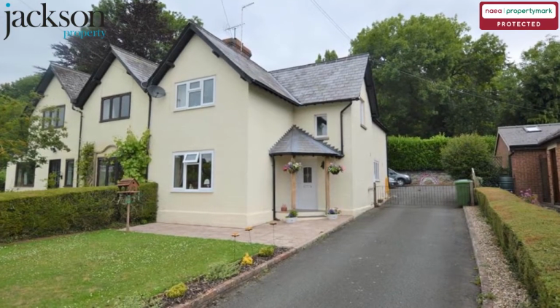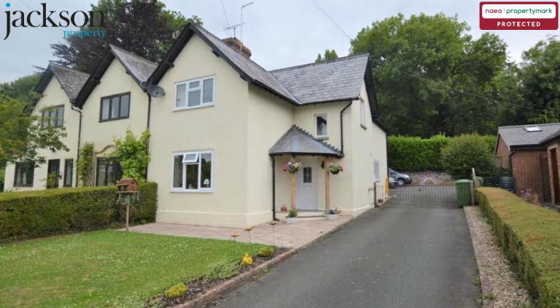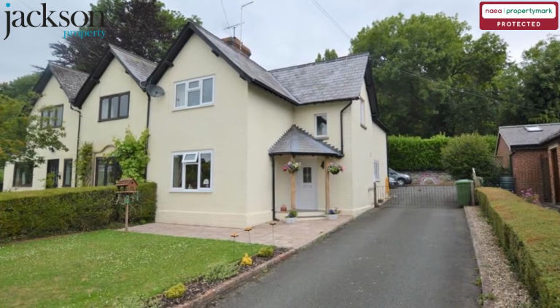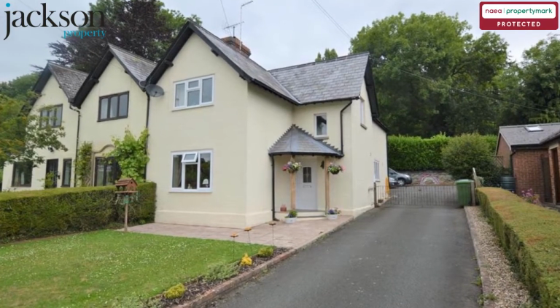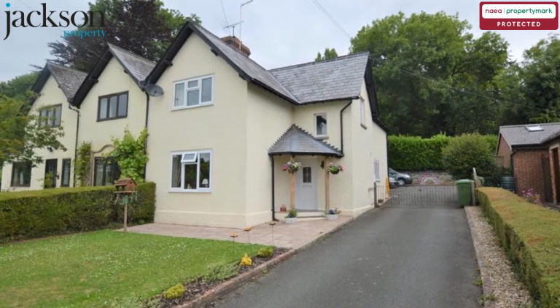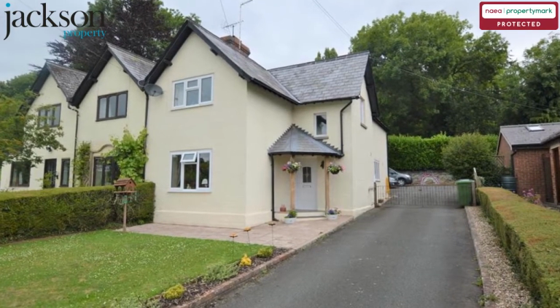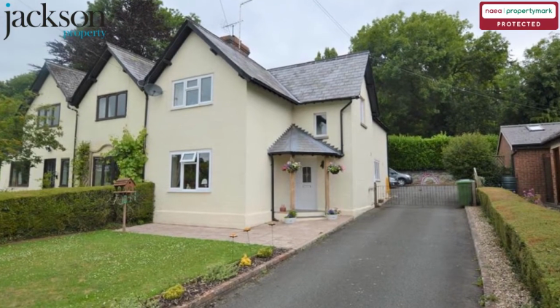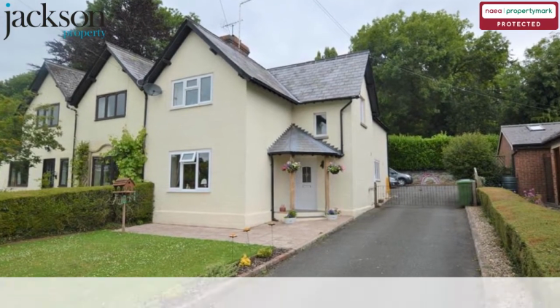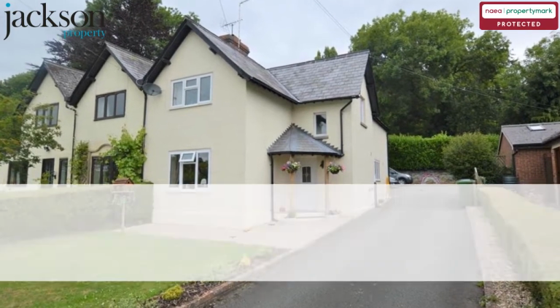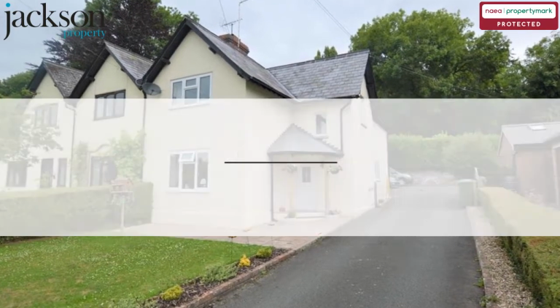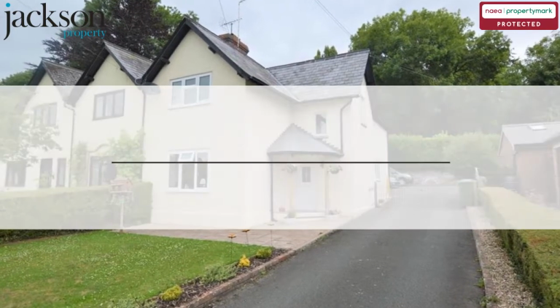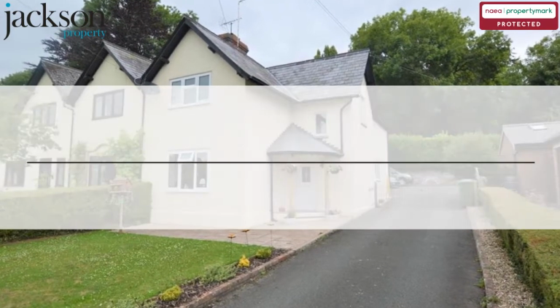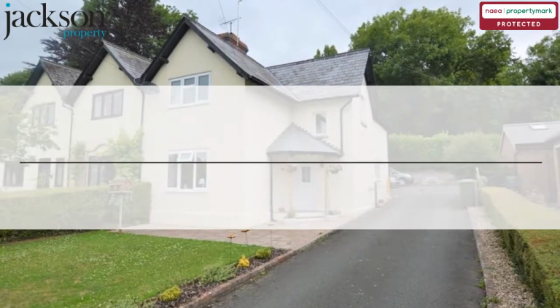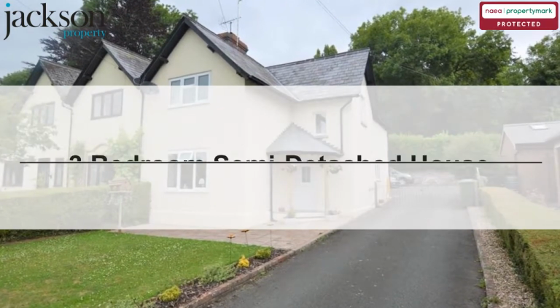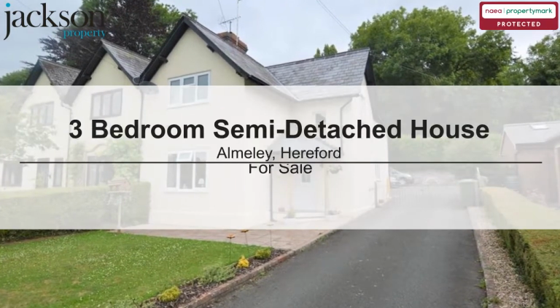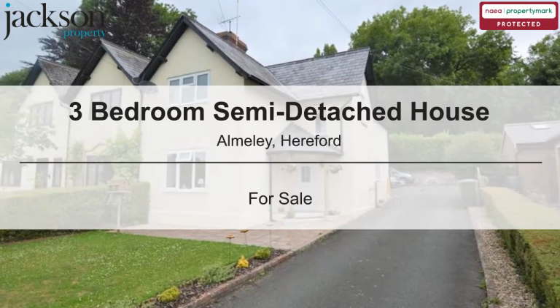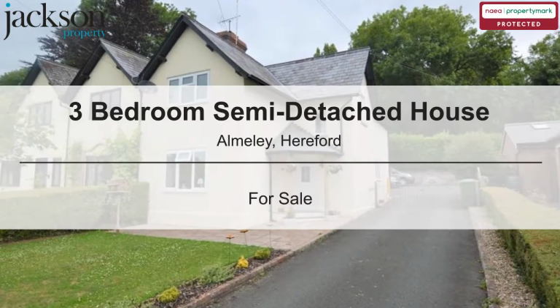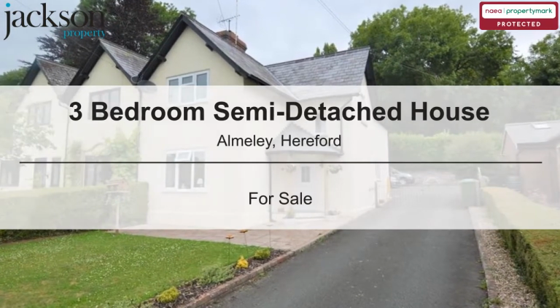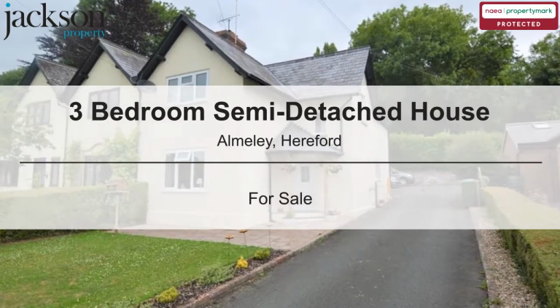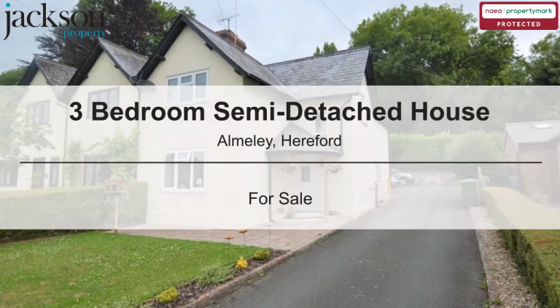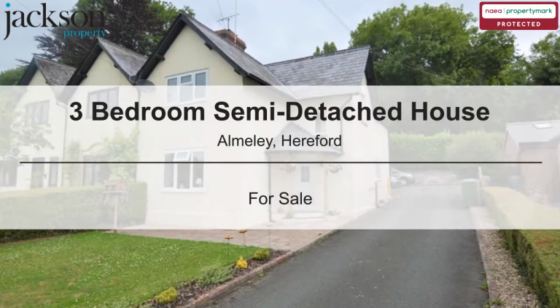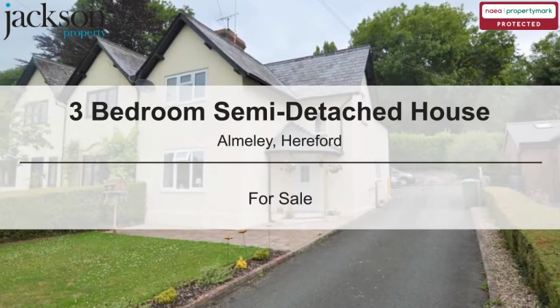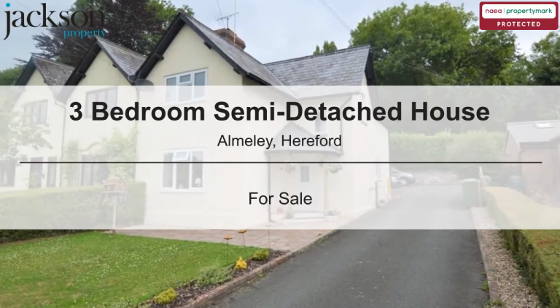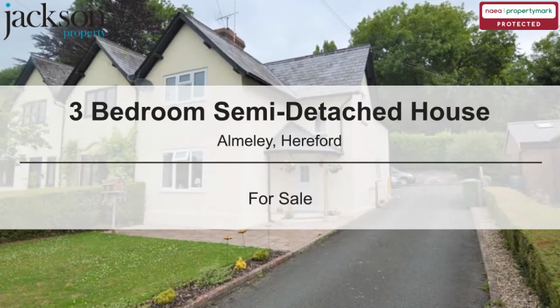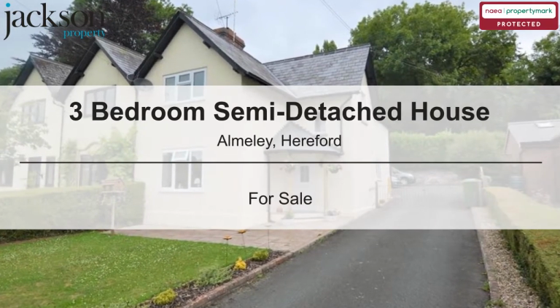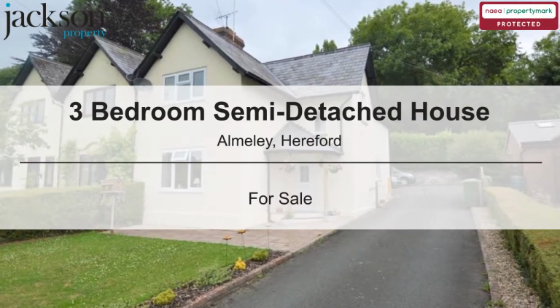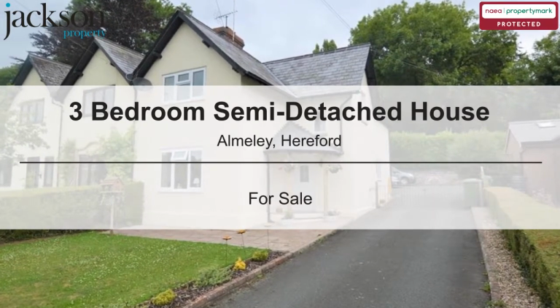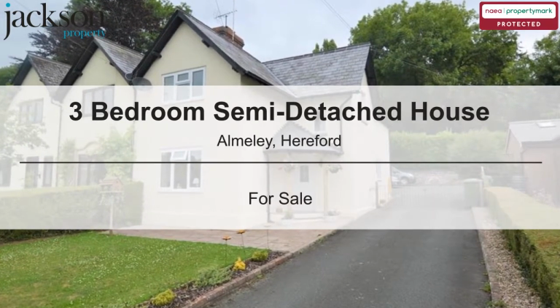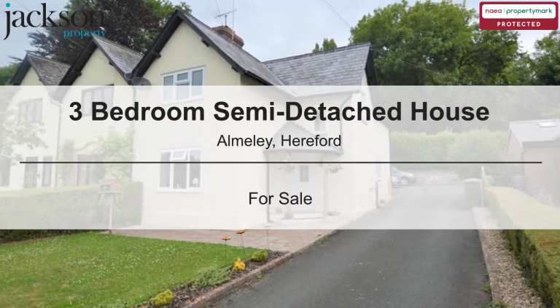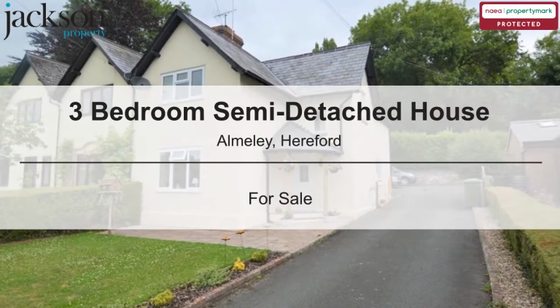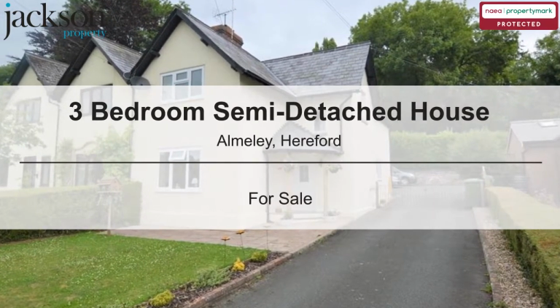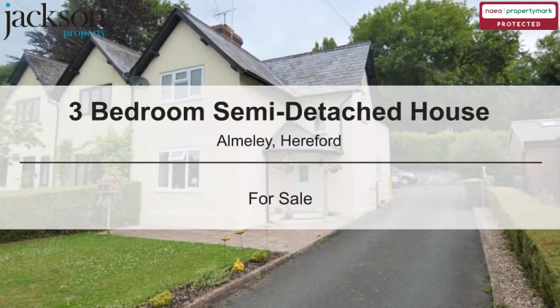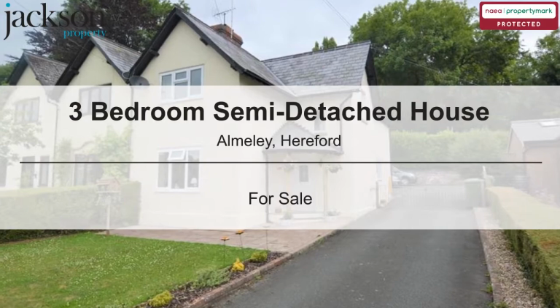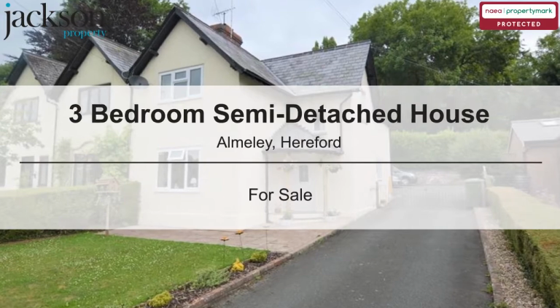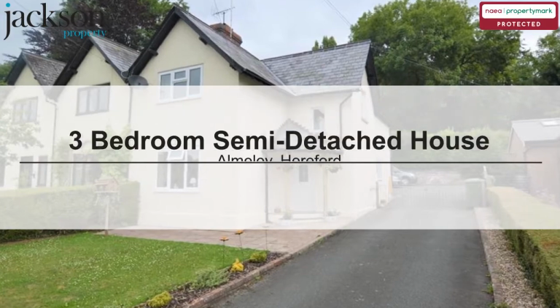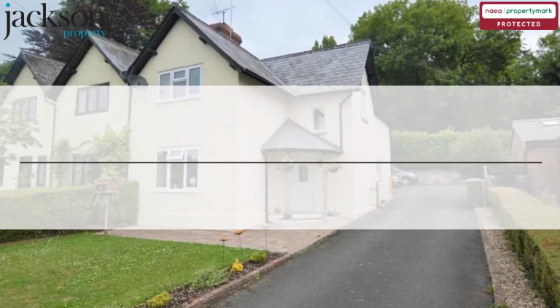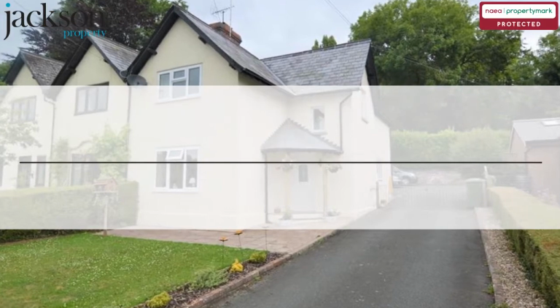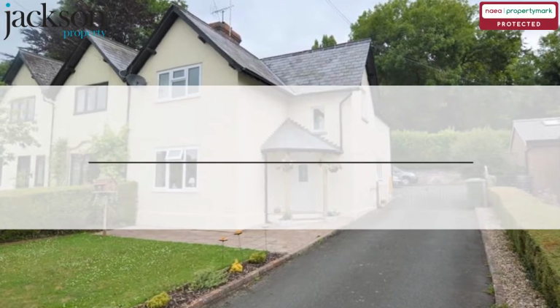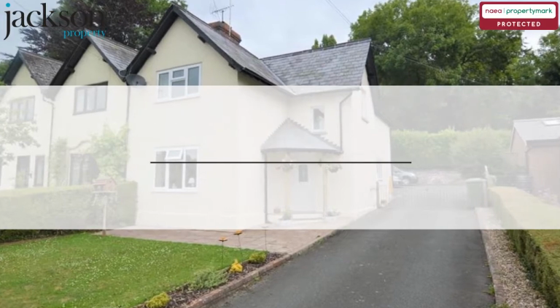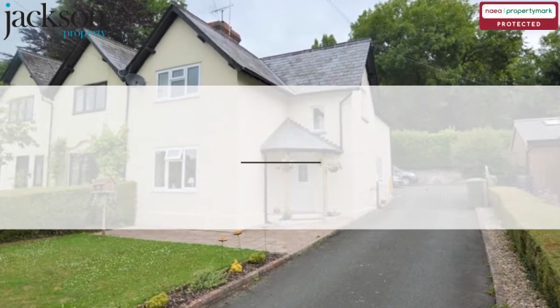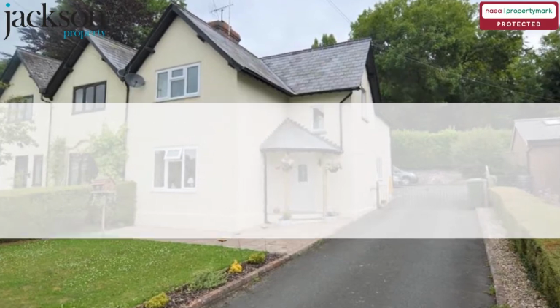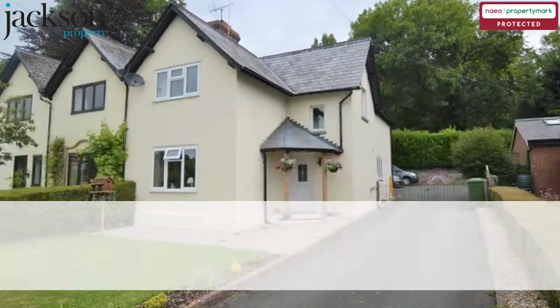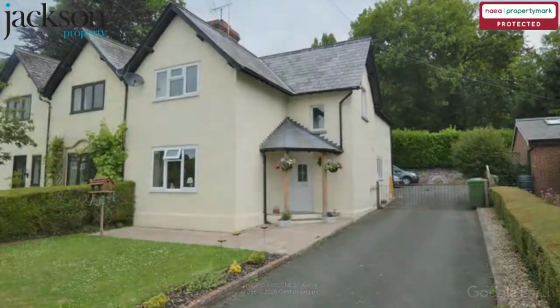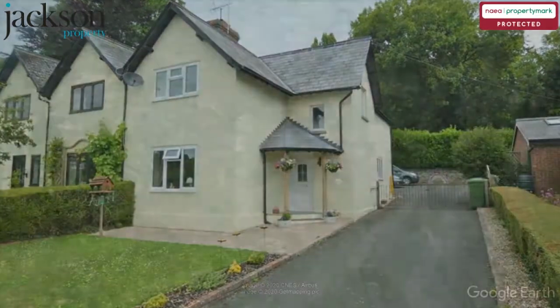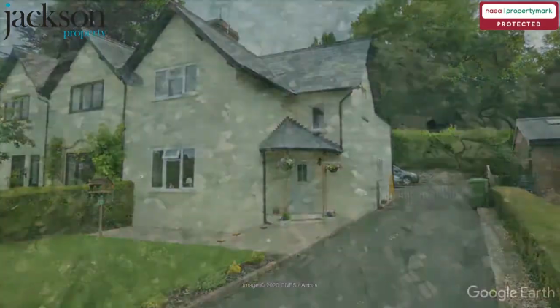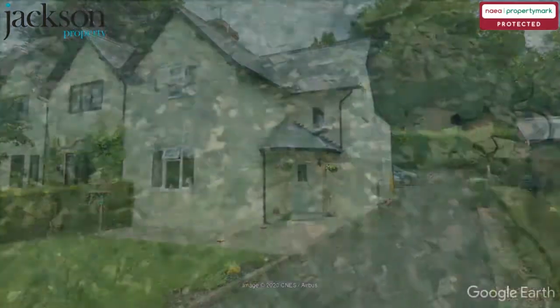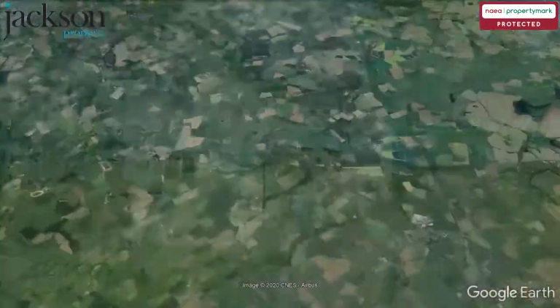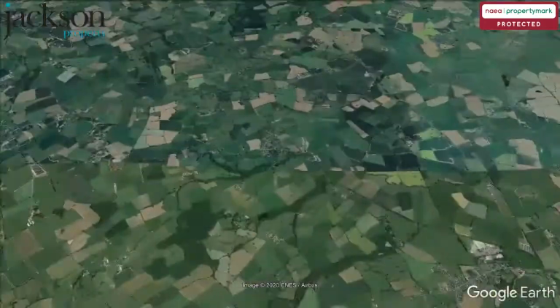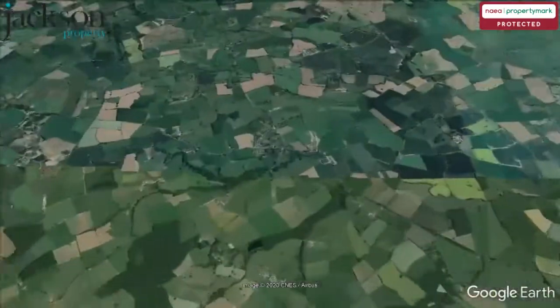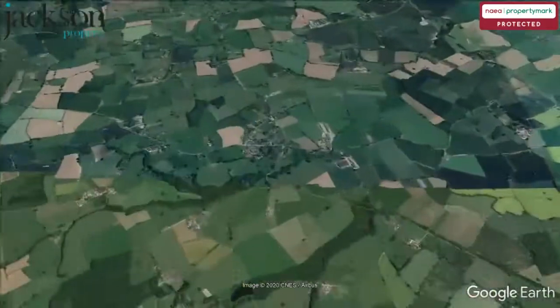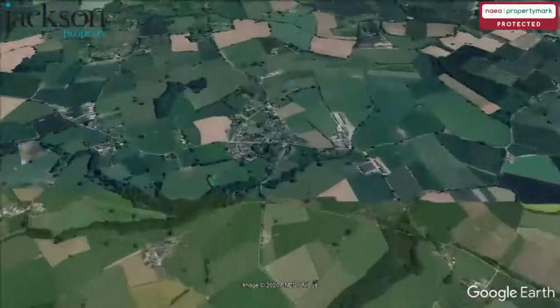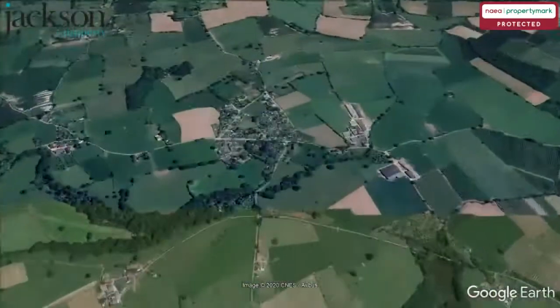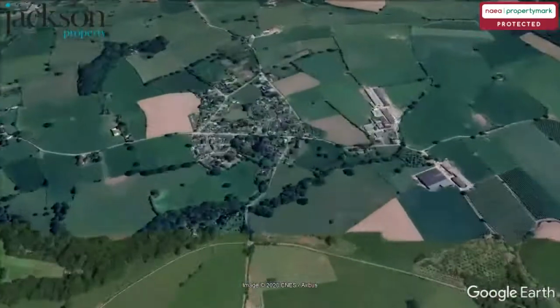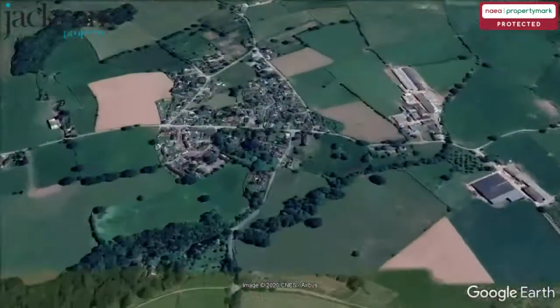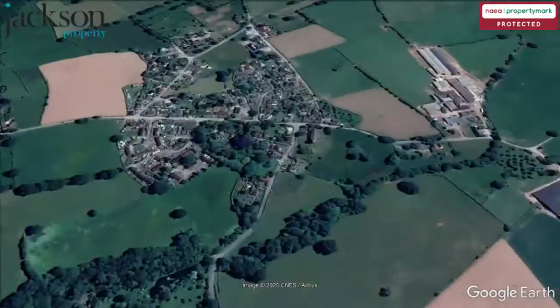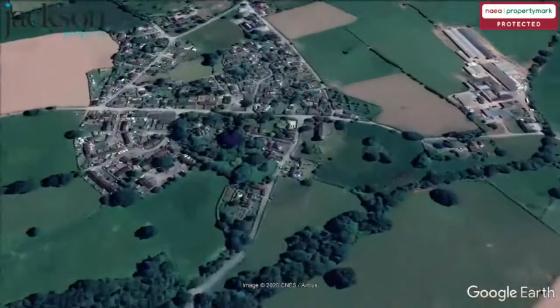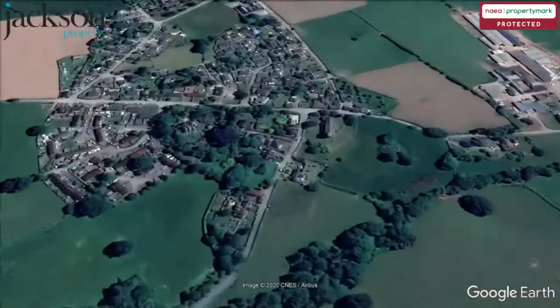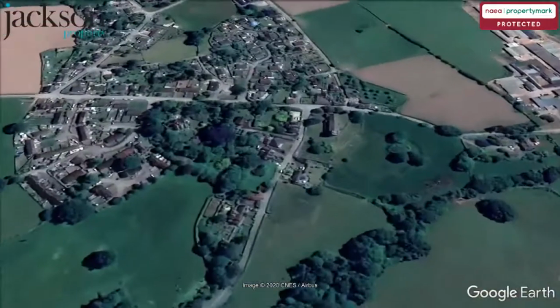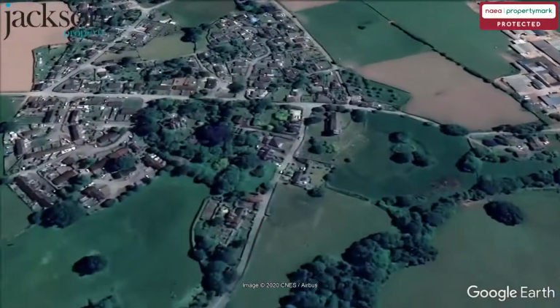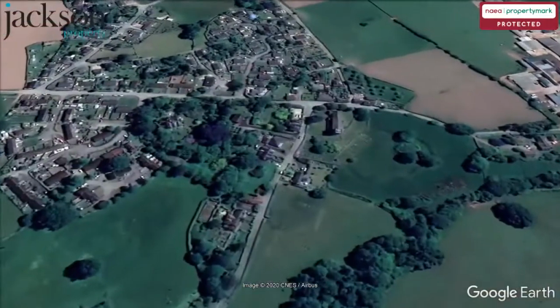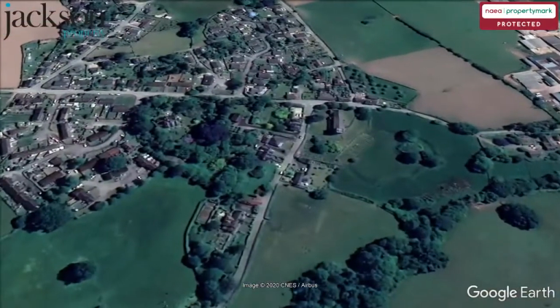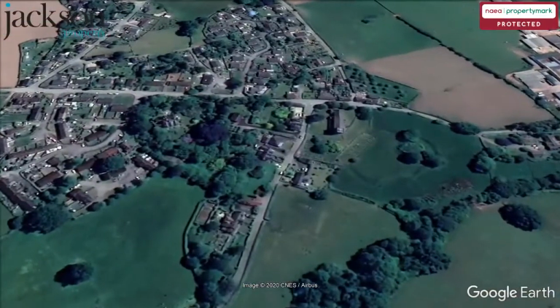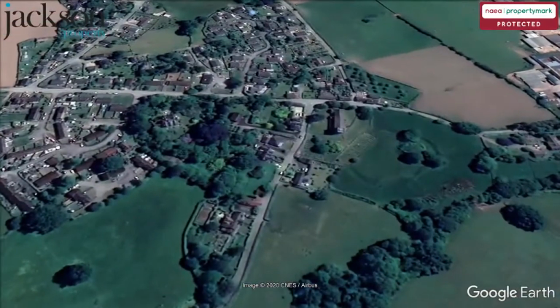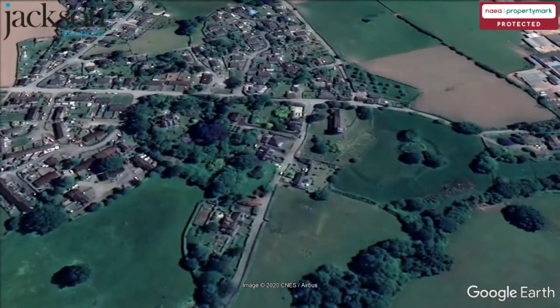We are pleased to present this 3-bedroom semi-detached house. Ormley, Kerriford.